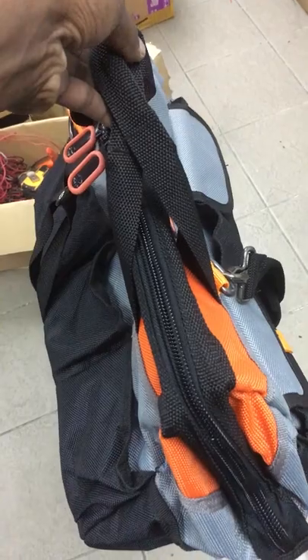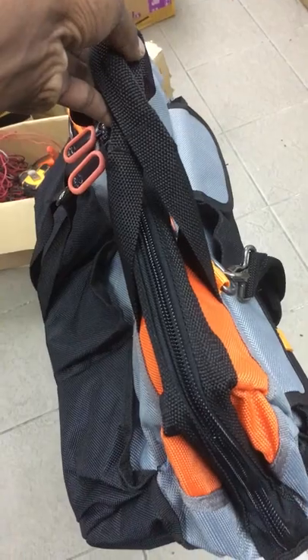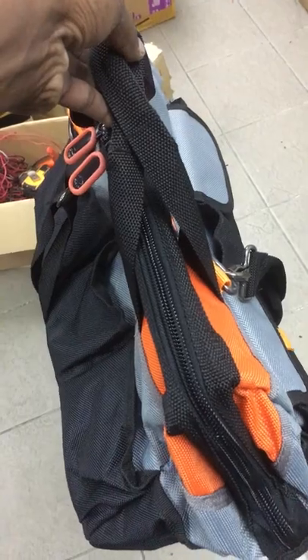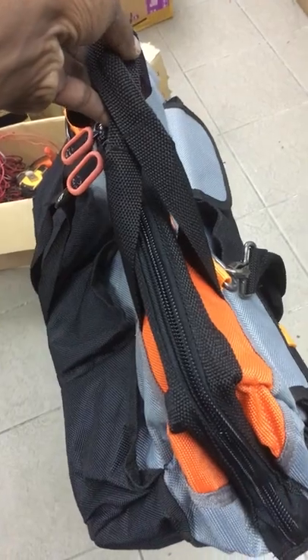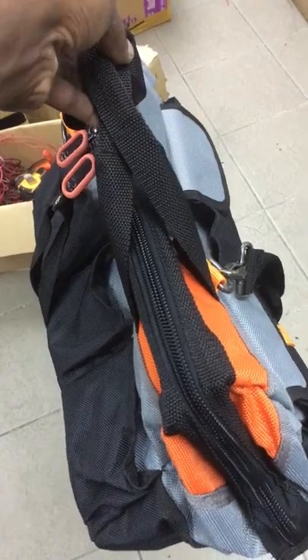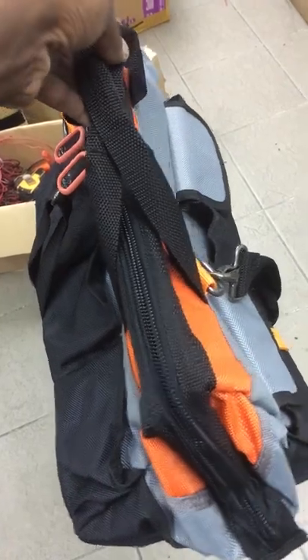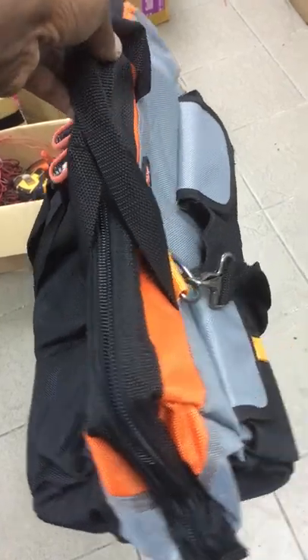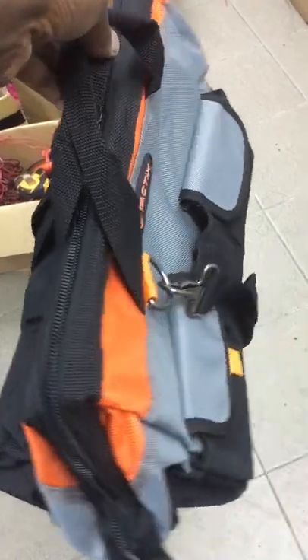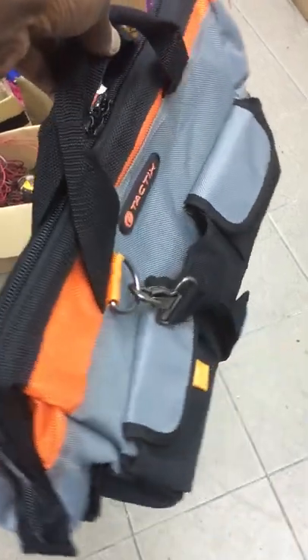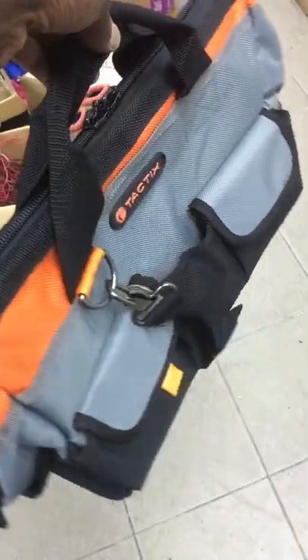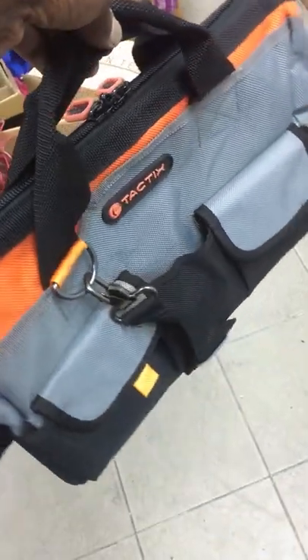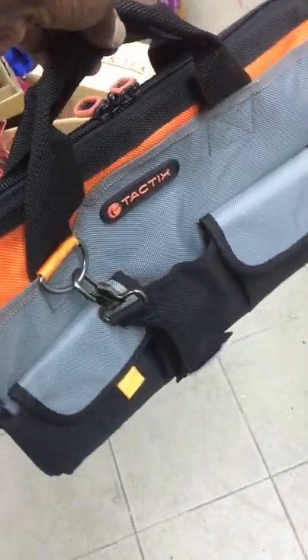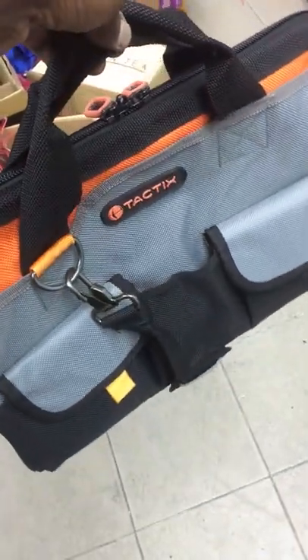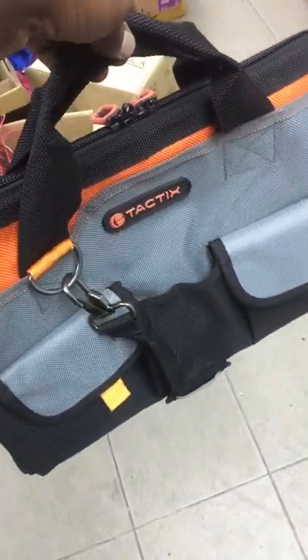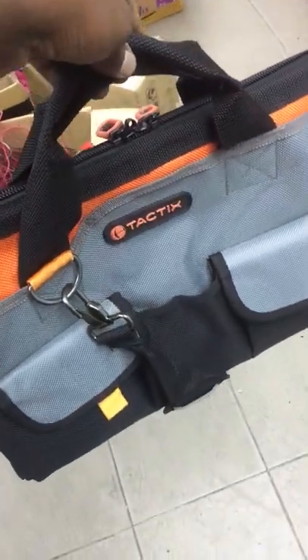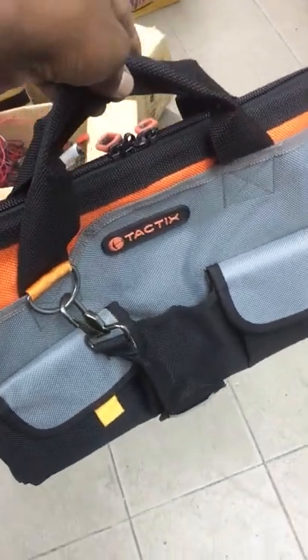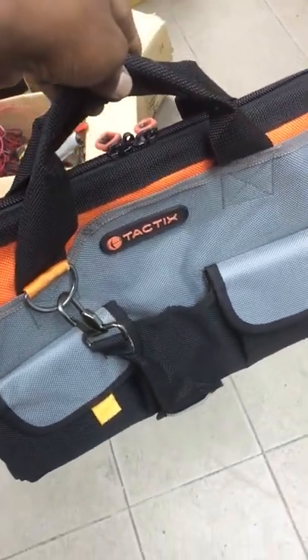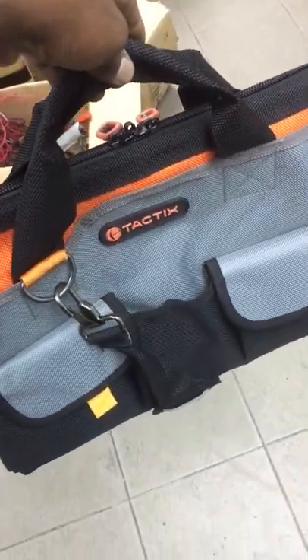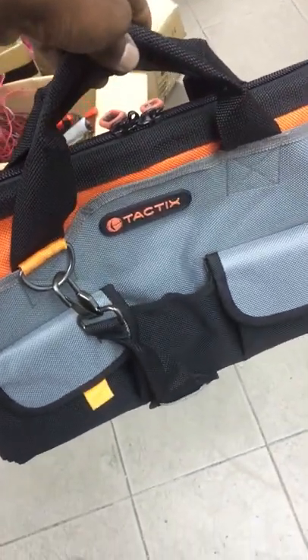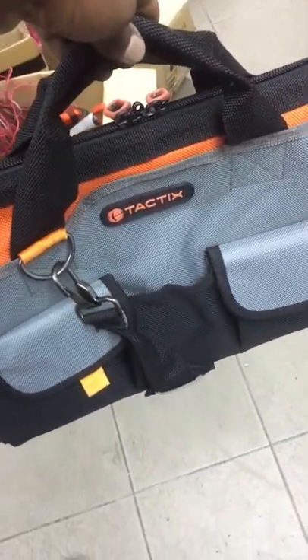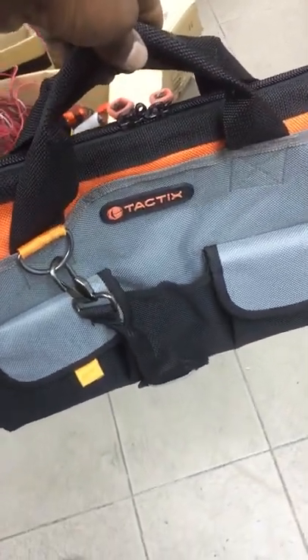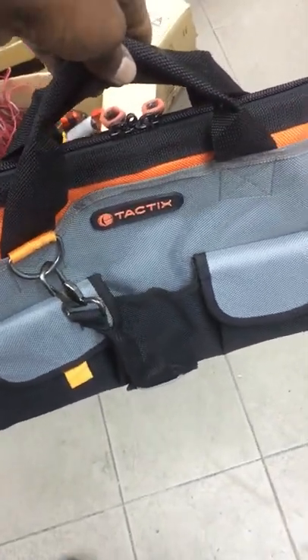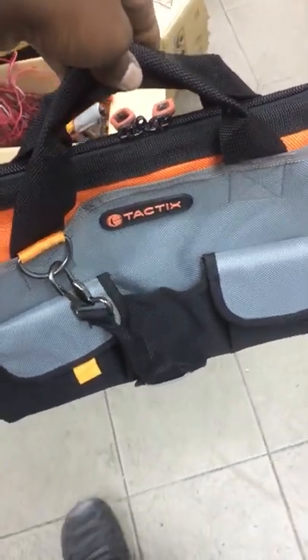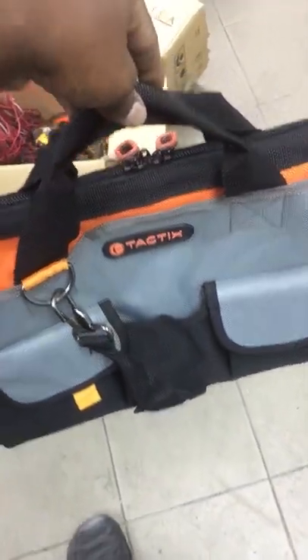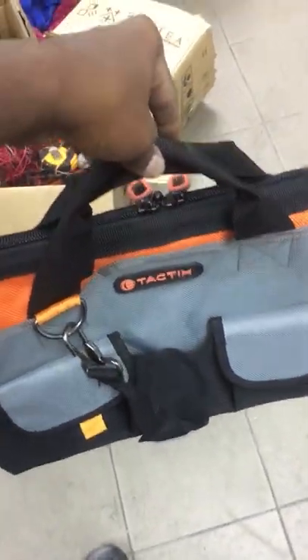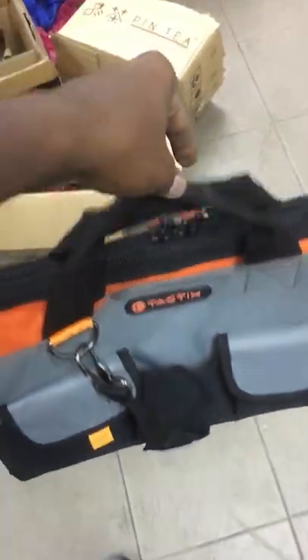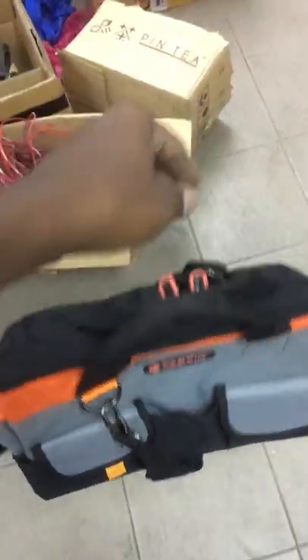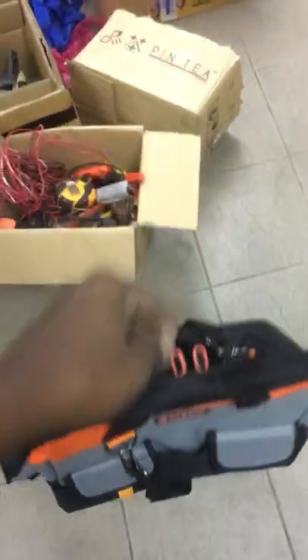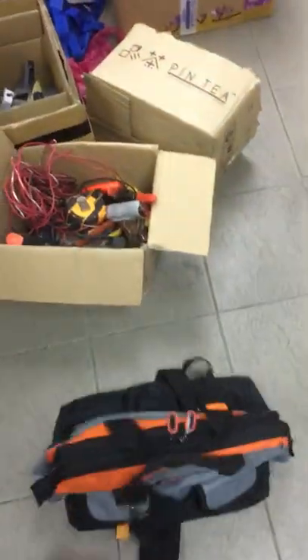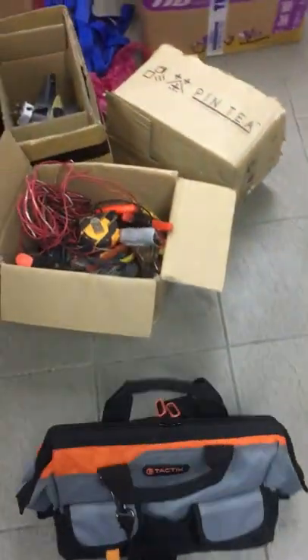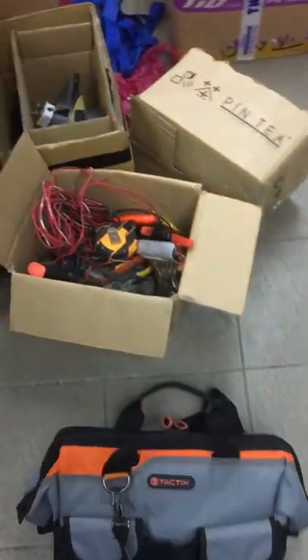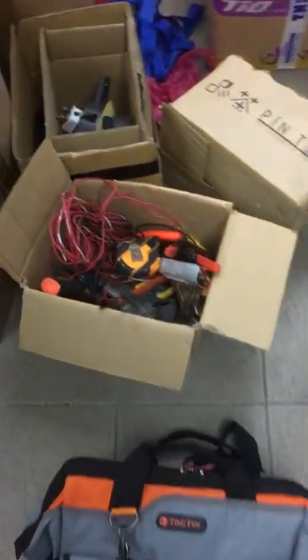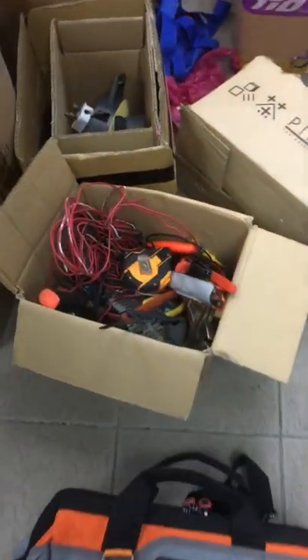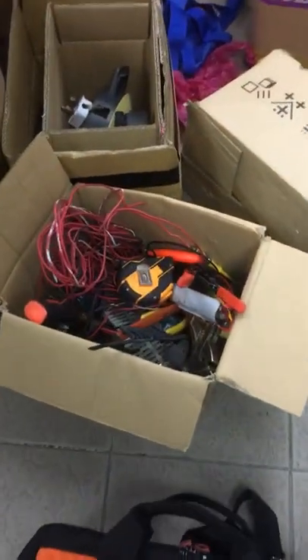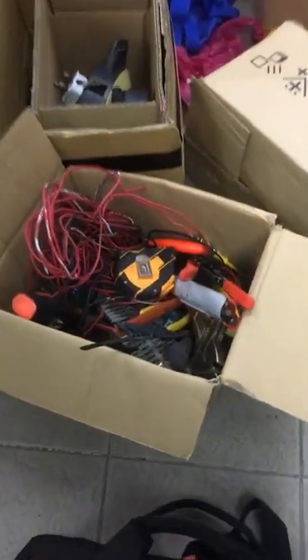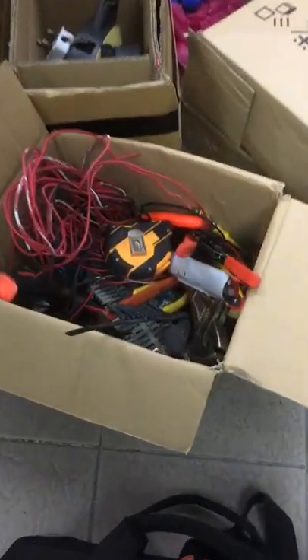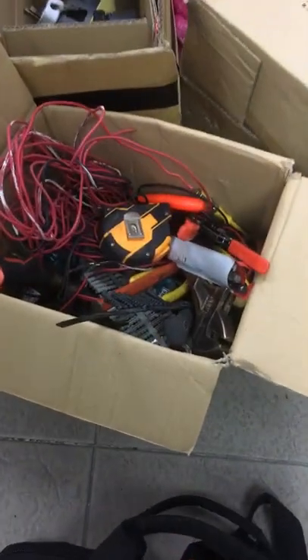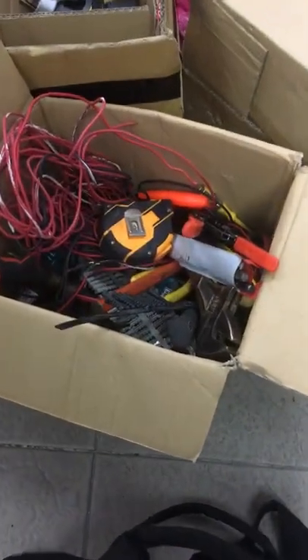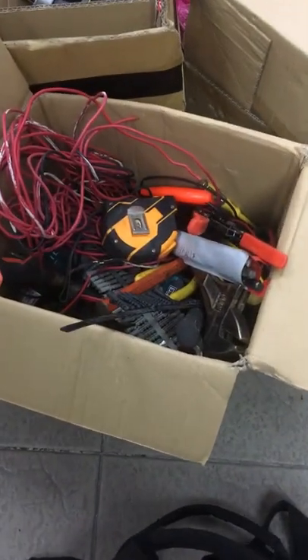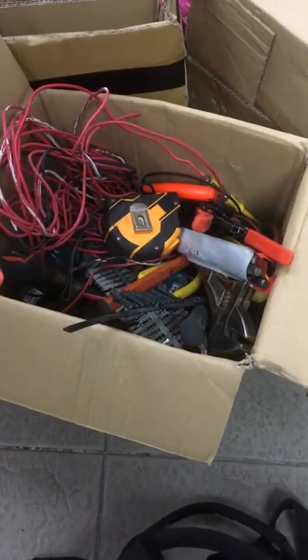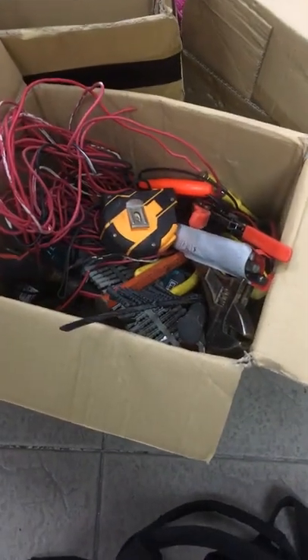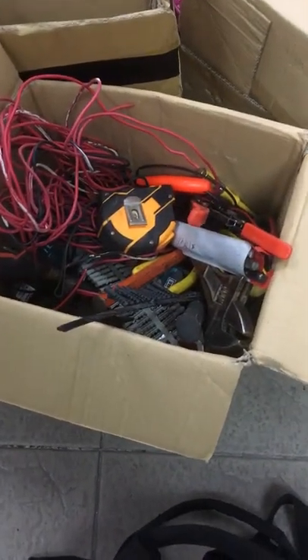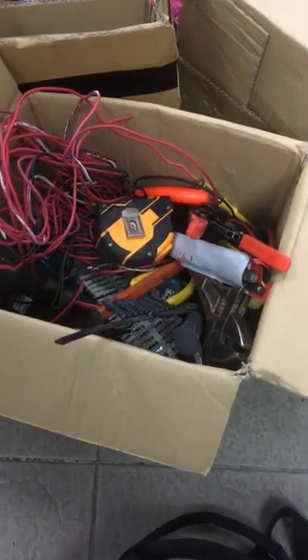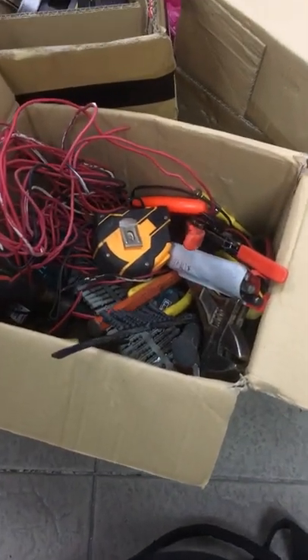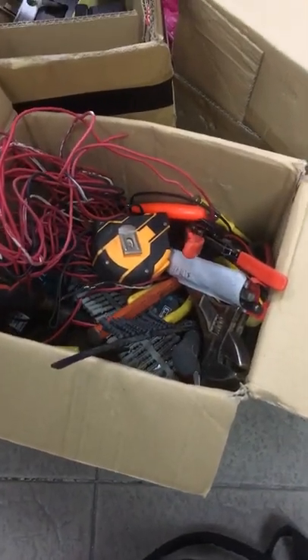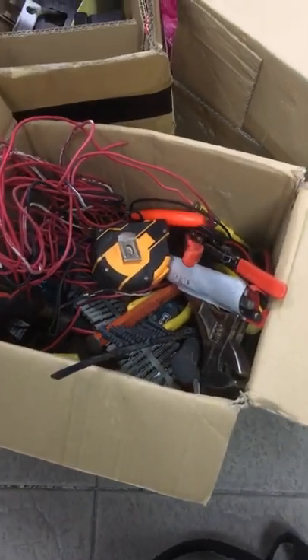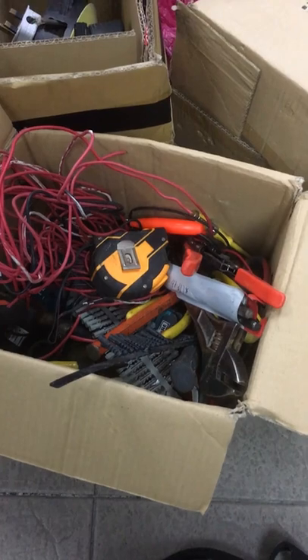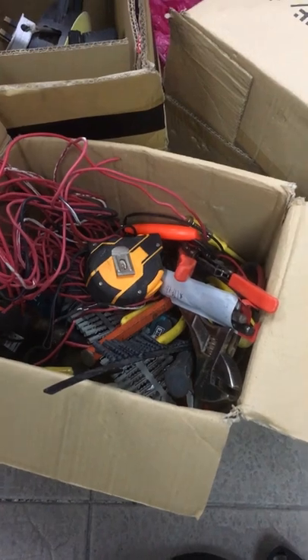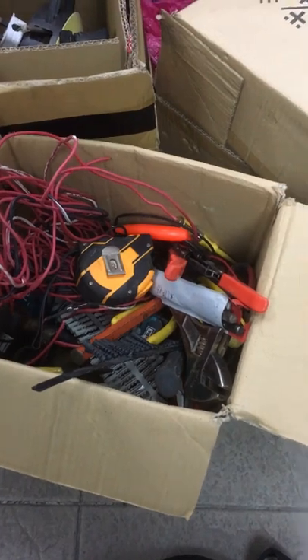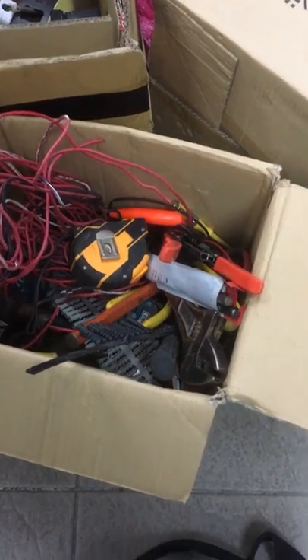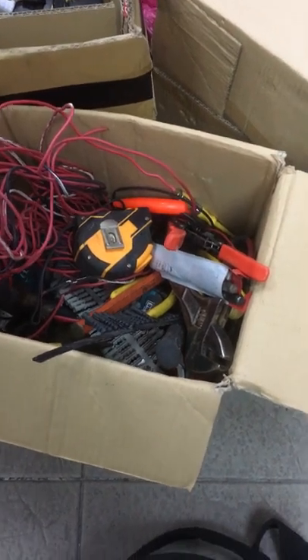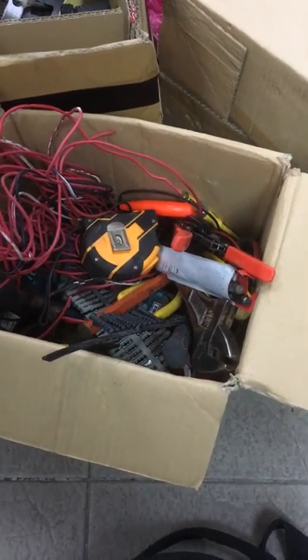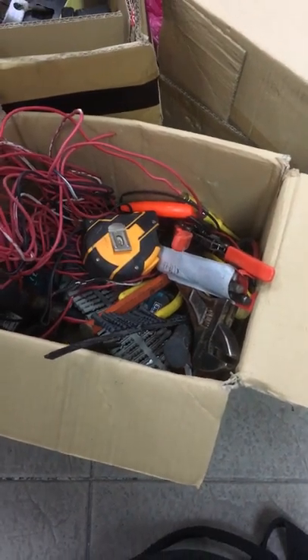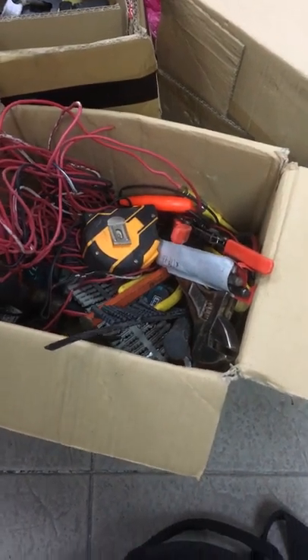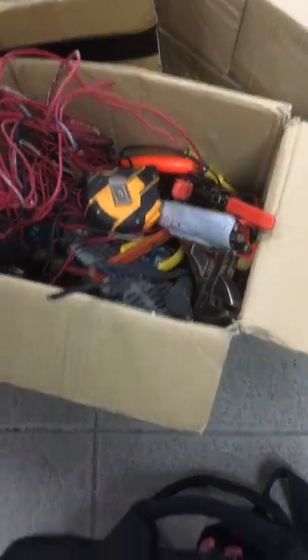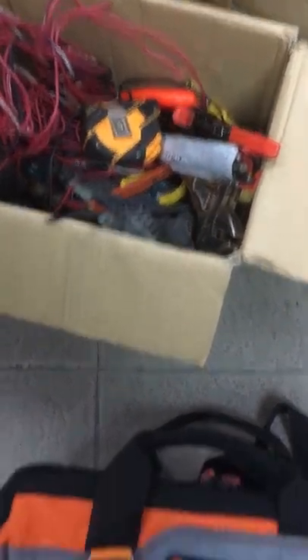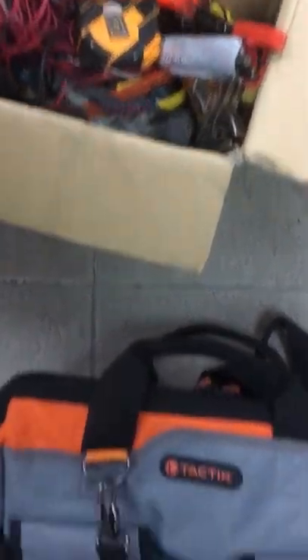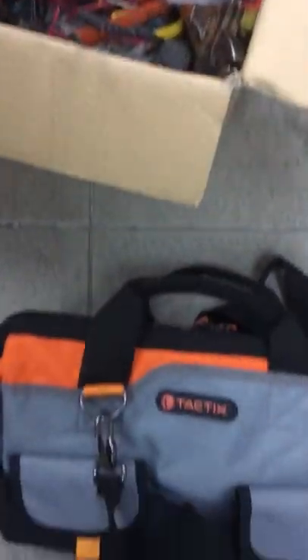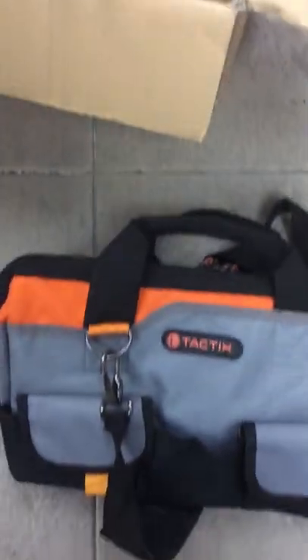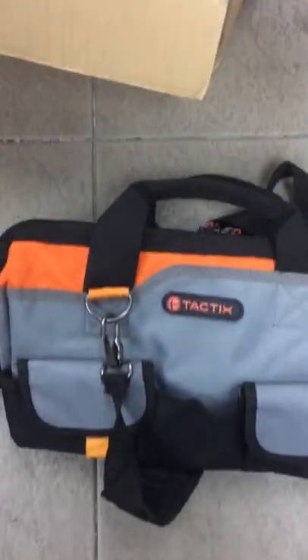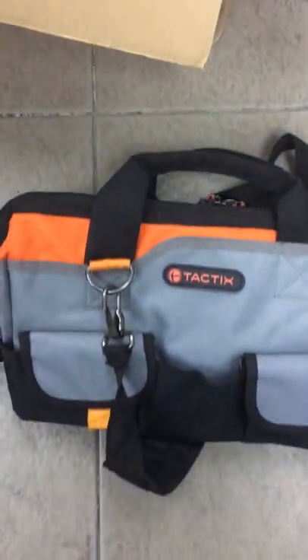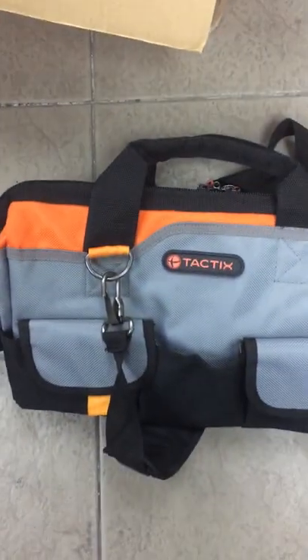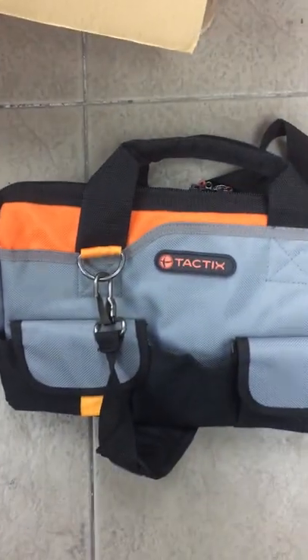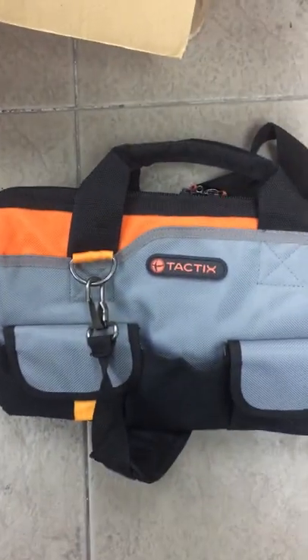Recently I bought this tool bag and I'm going to fill up this tool bag with necessary tools for electrical work. So let's get started.